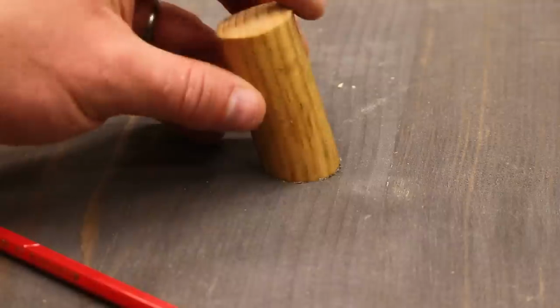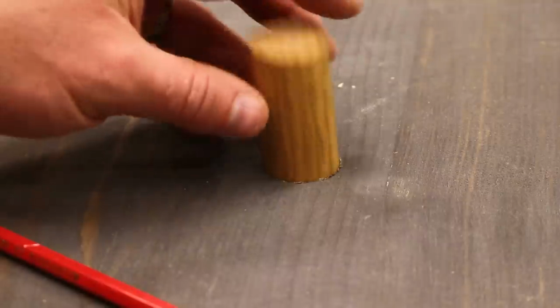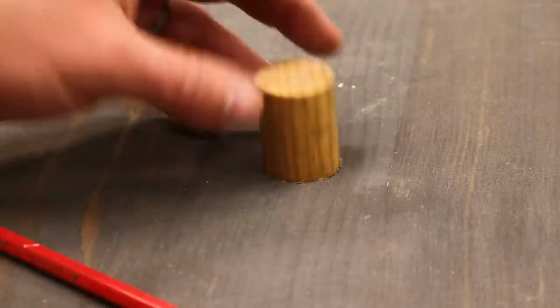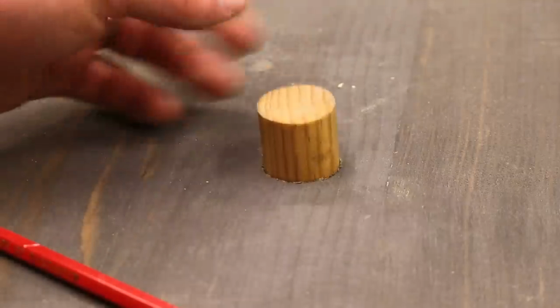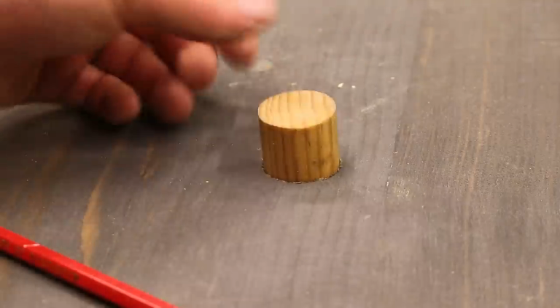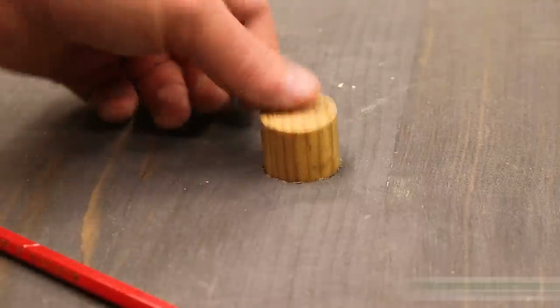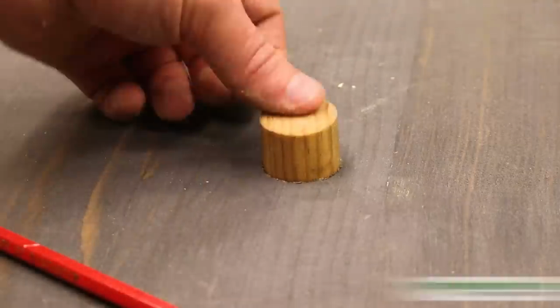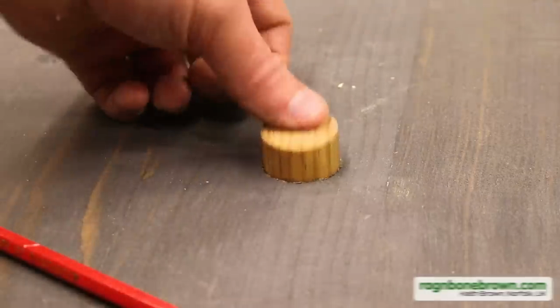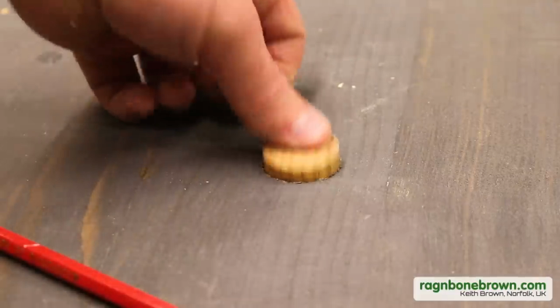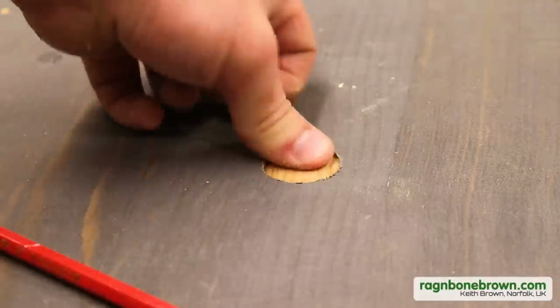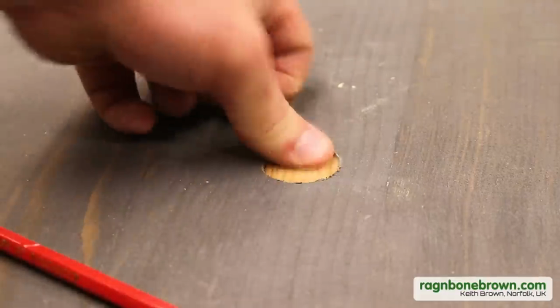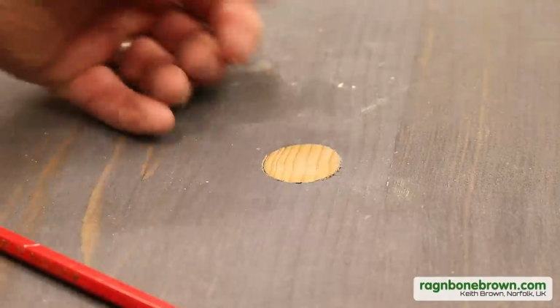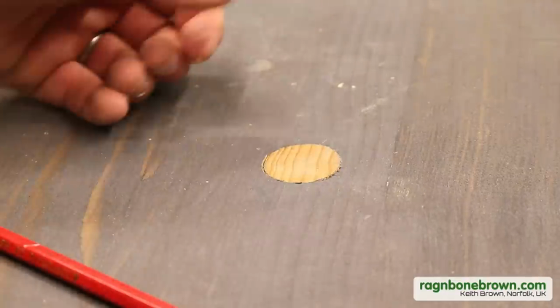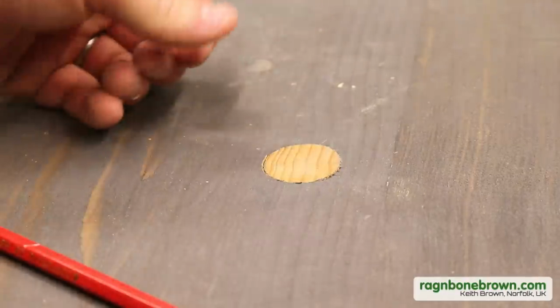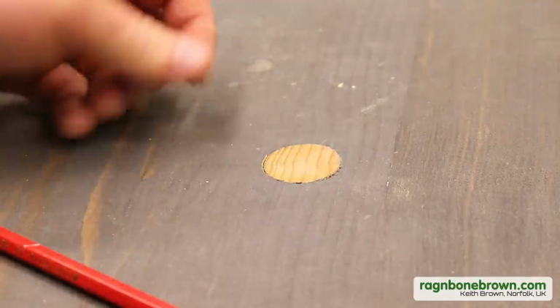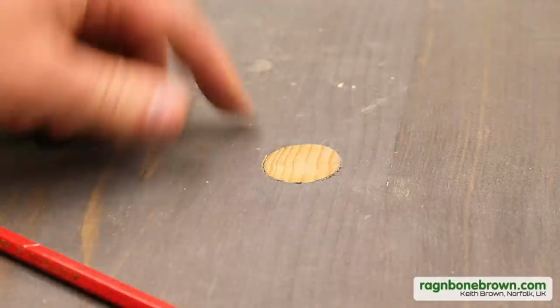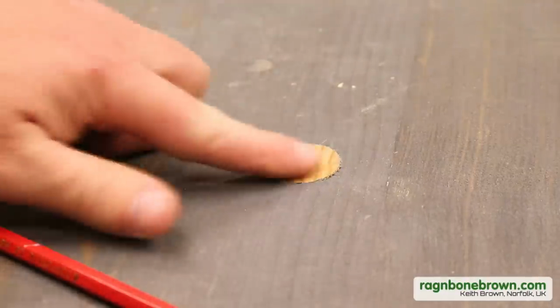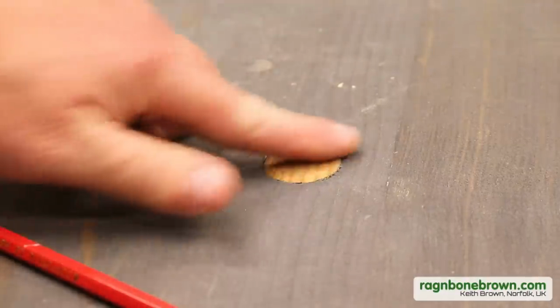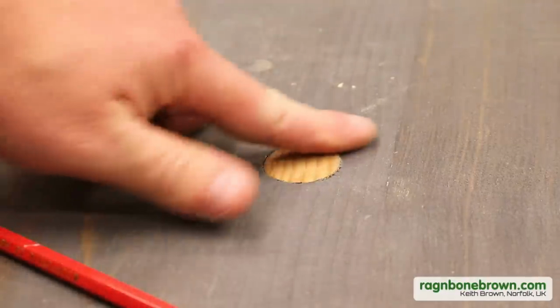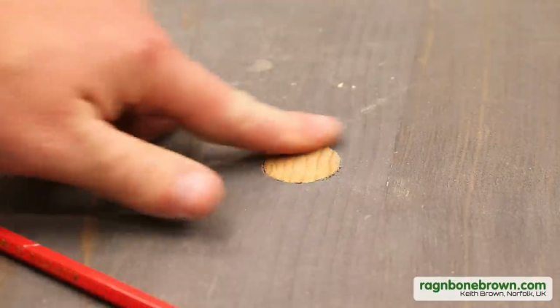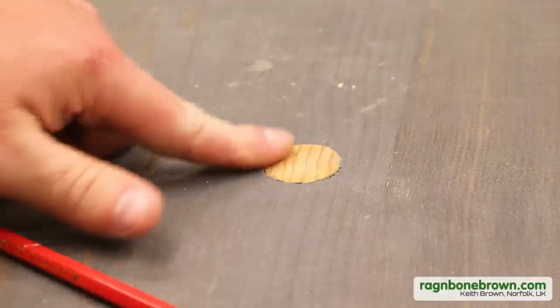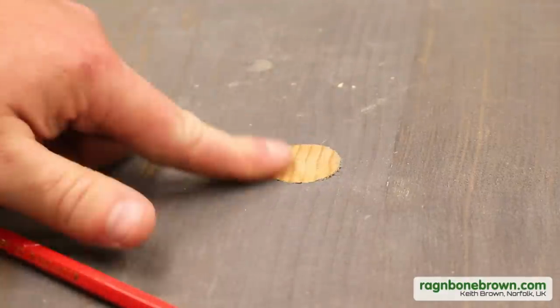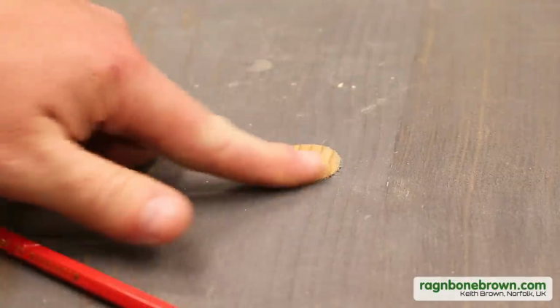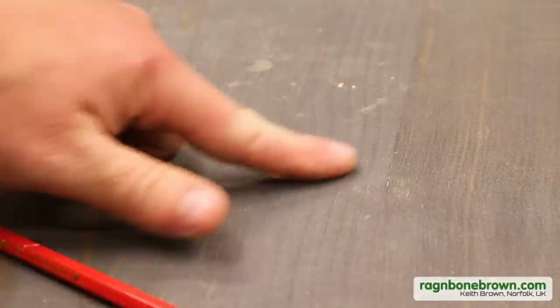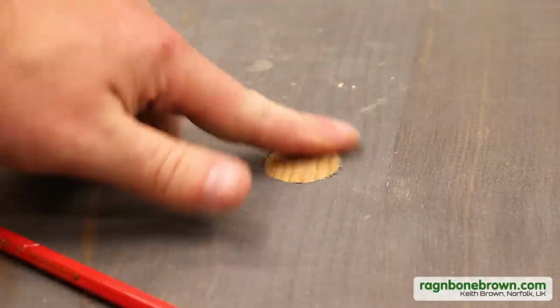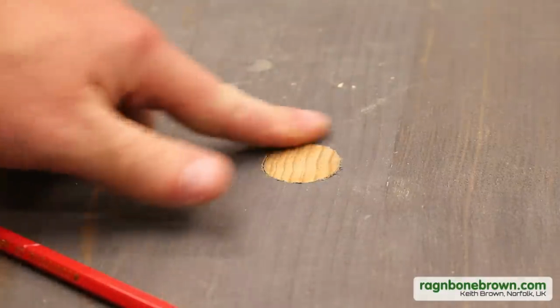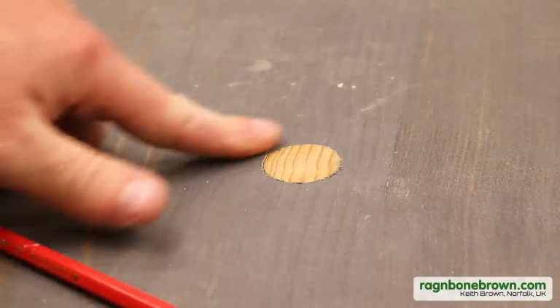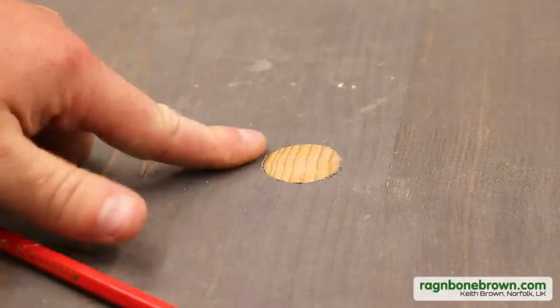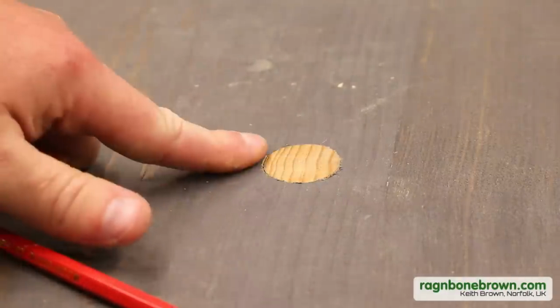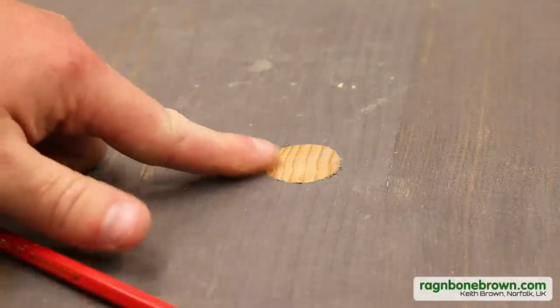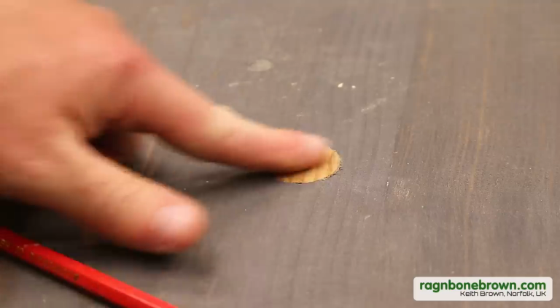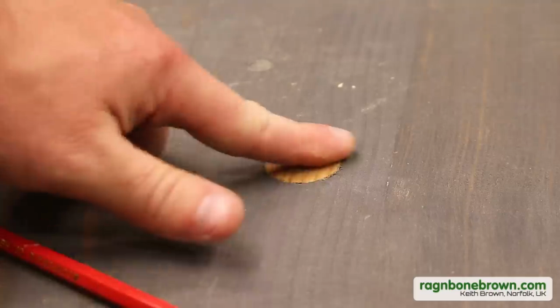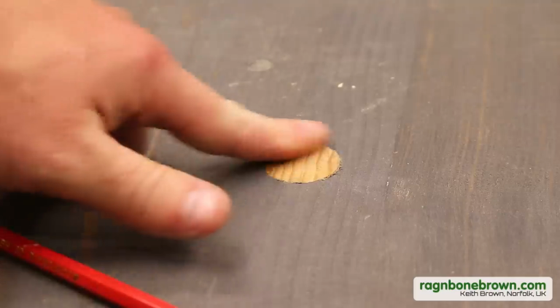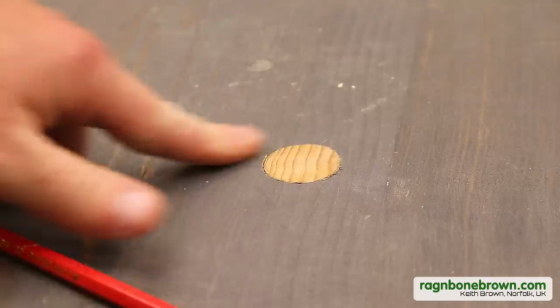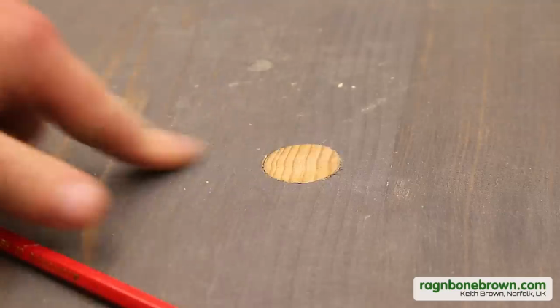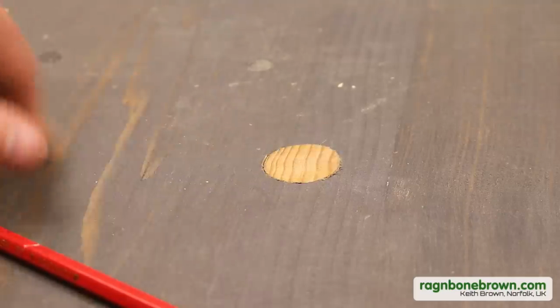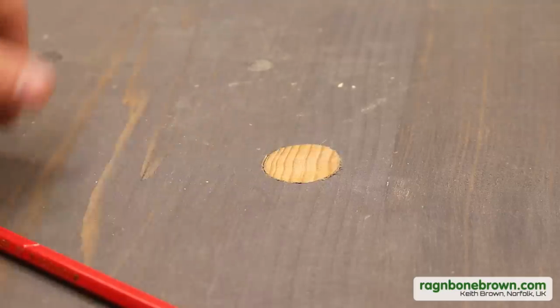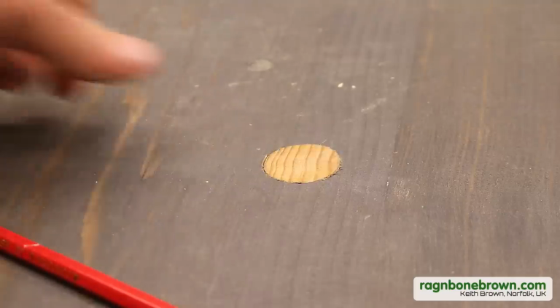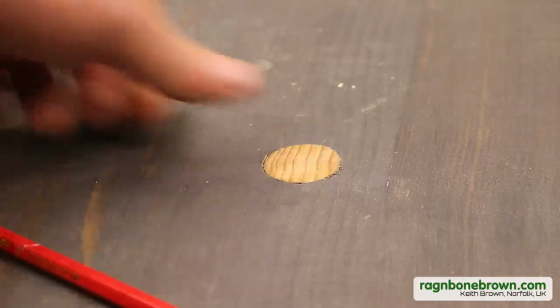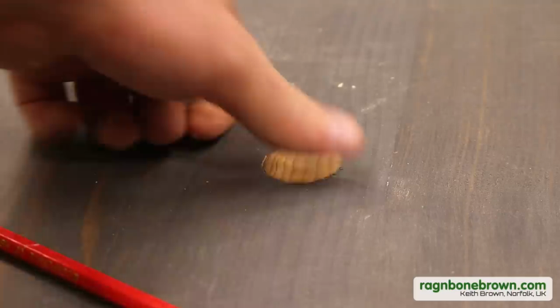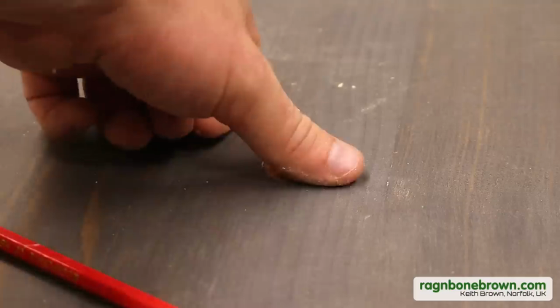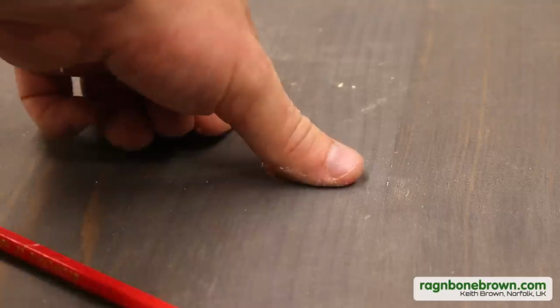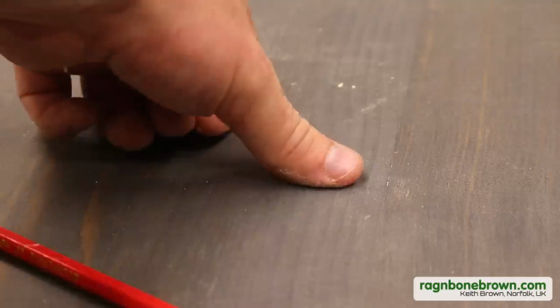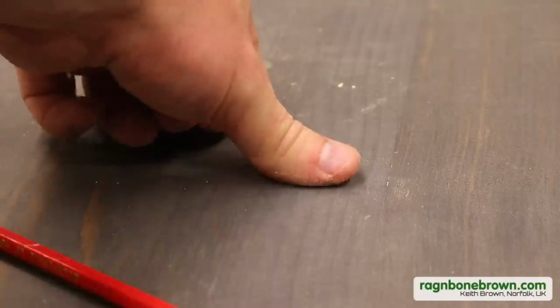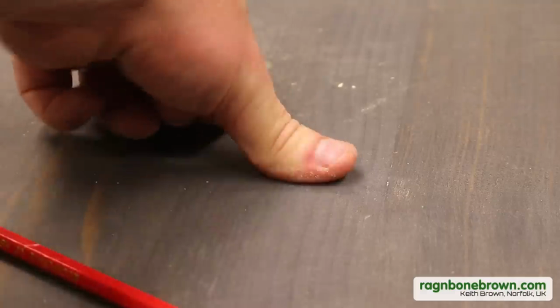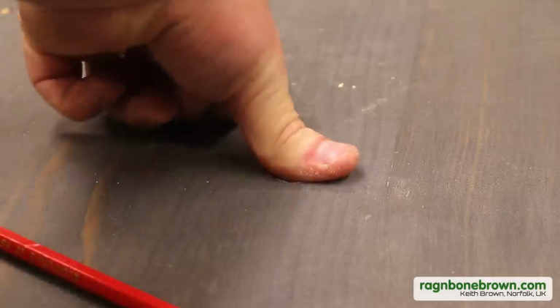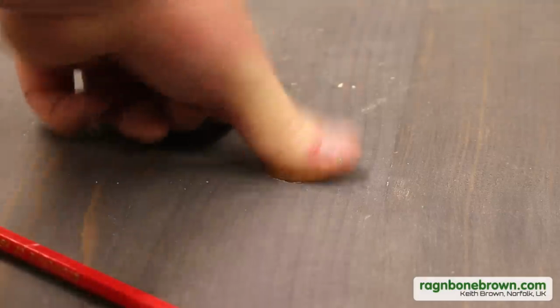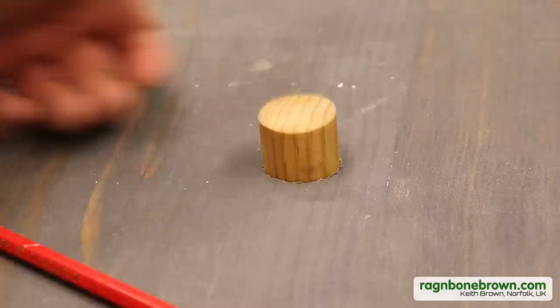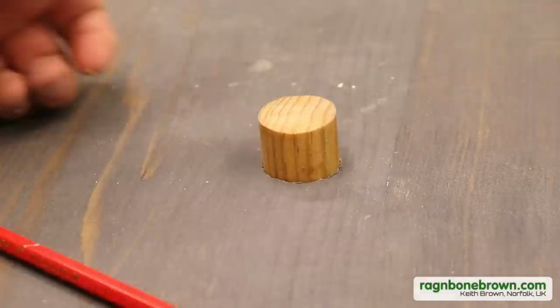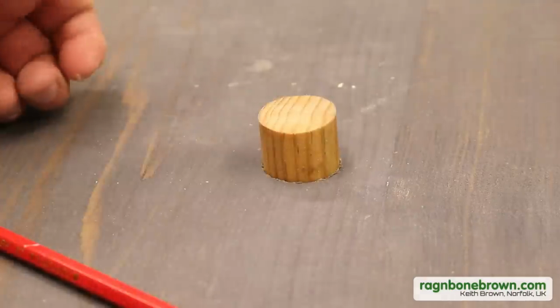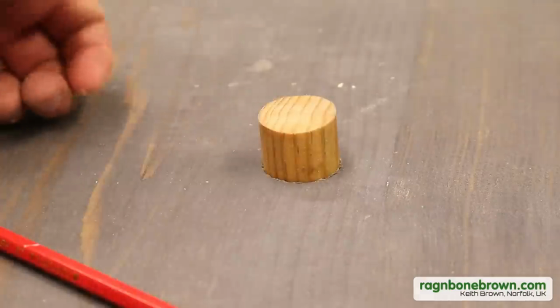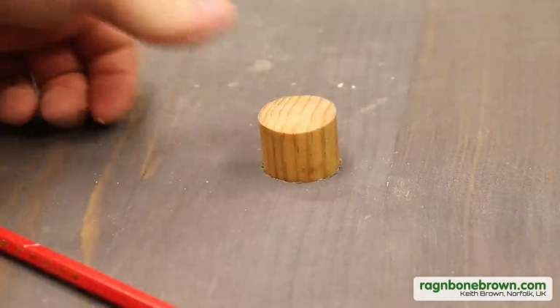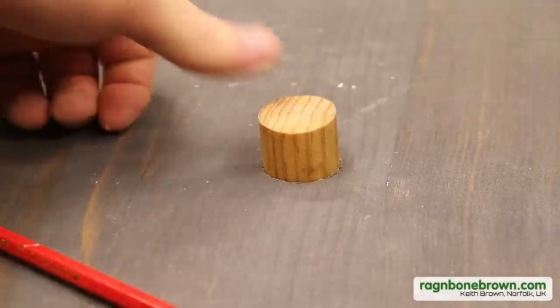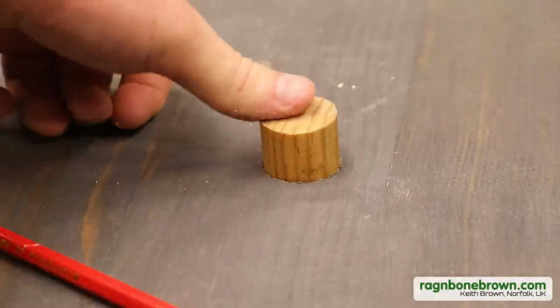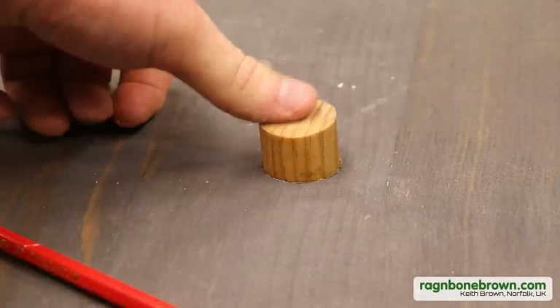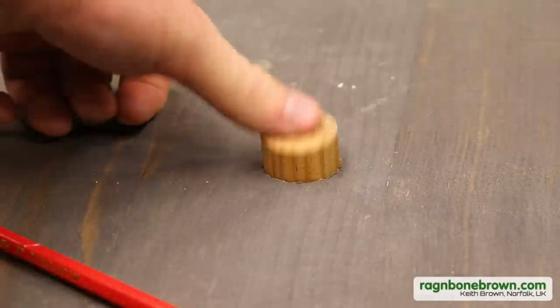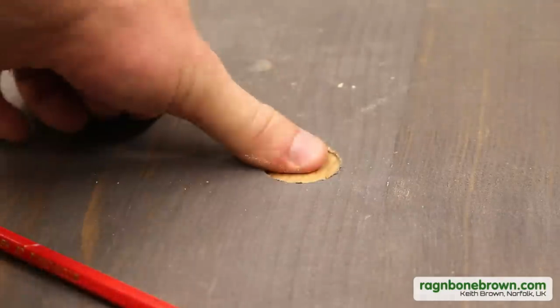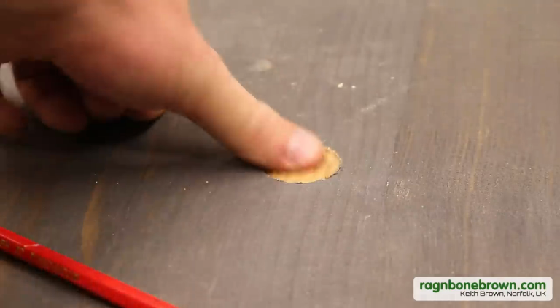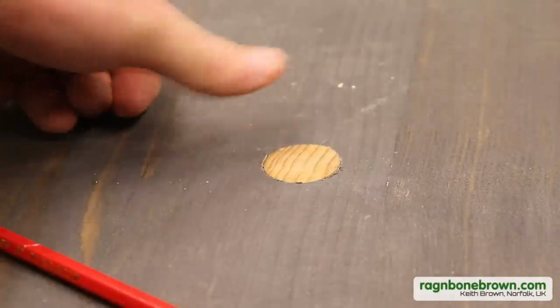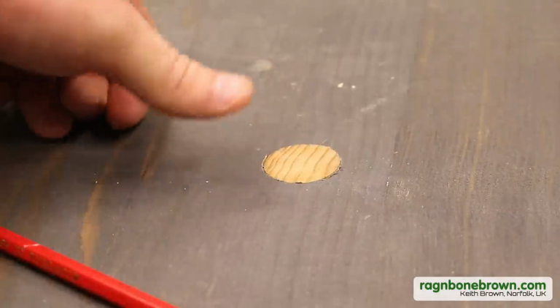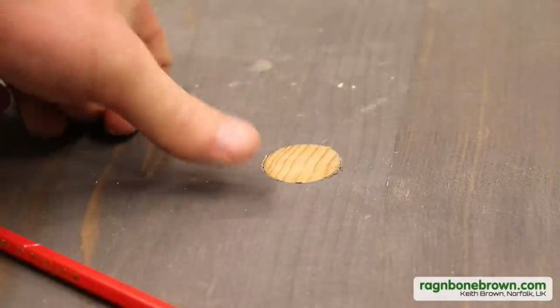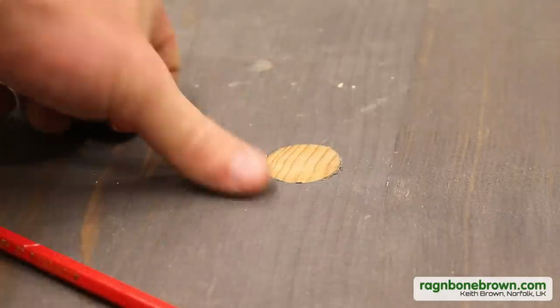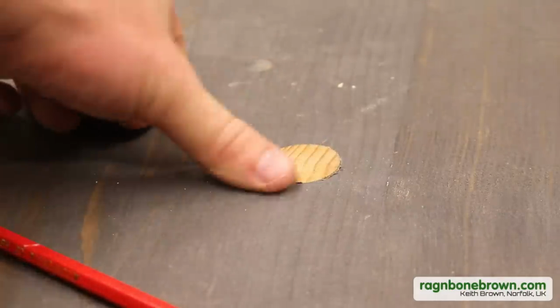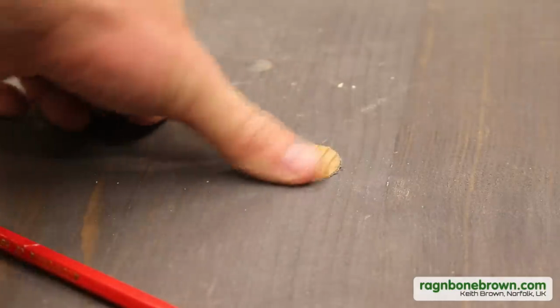In this video I'm going to be making these brilliant pop-up bench dogs for my workbench to upgrade my work holding options.